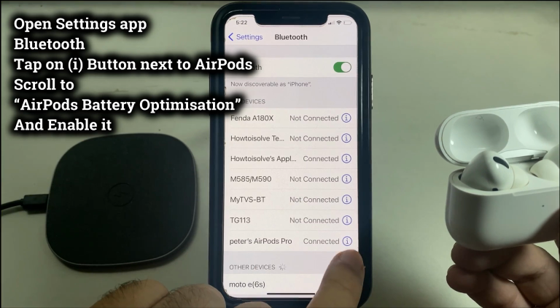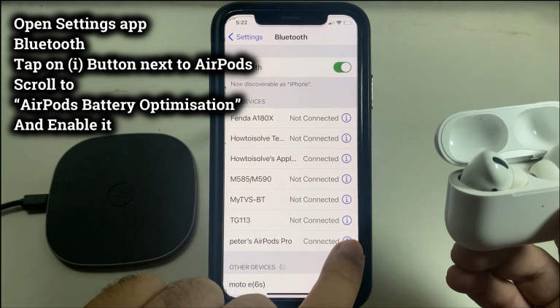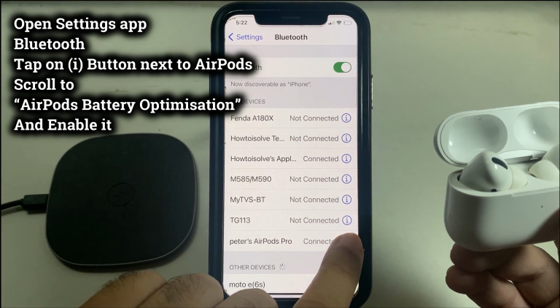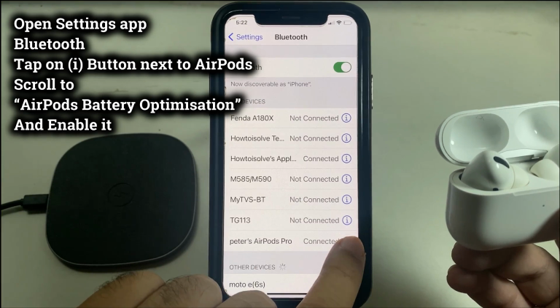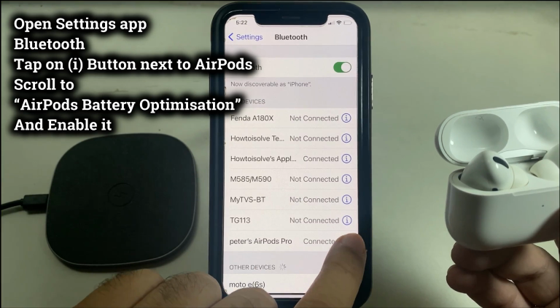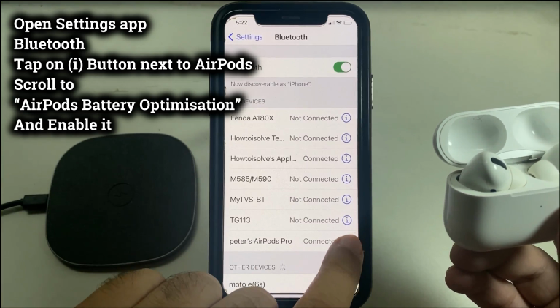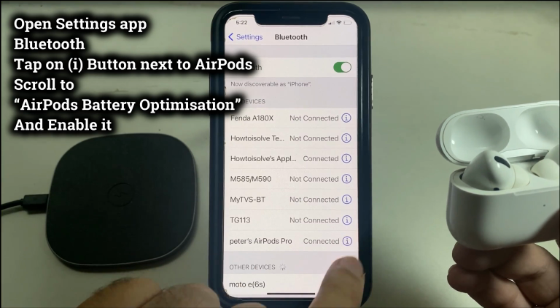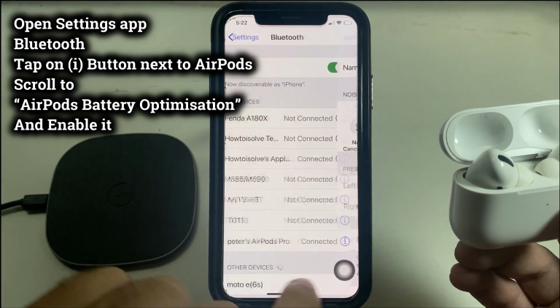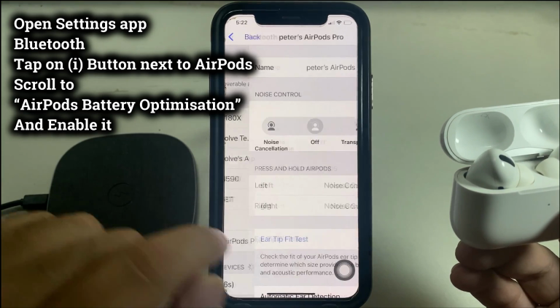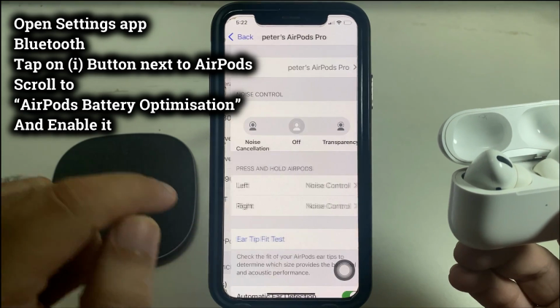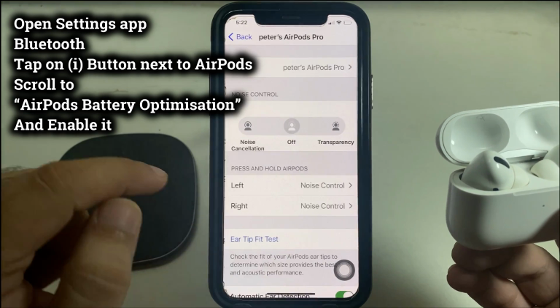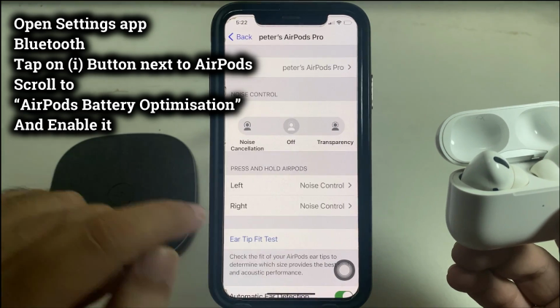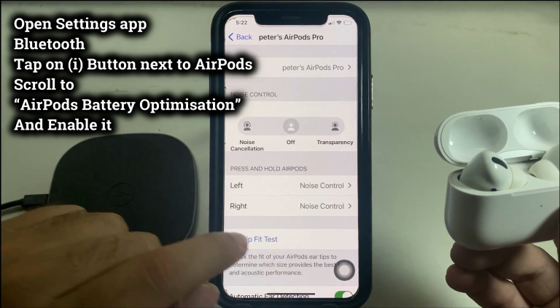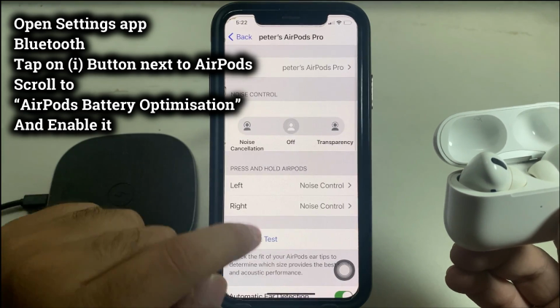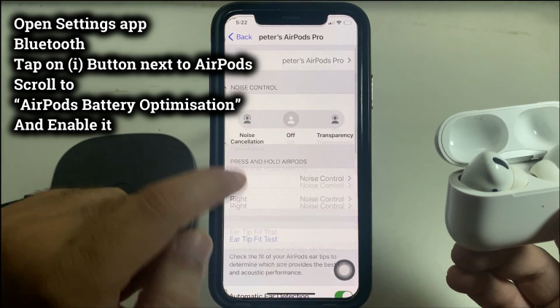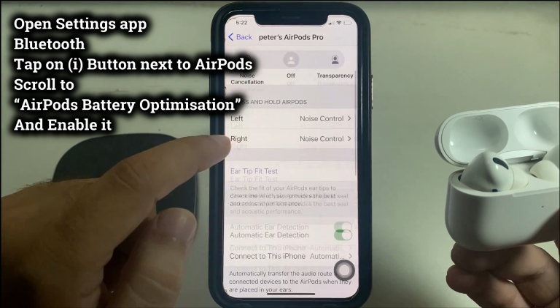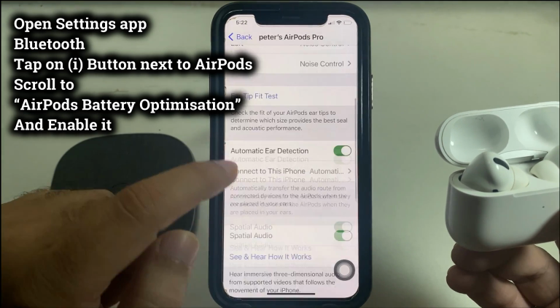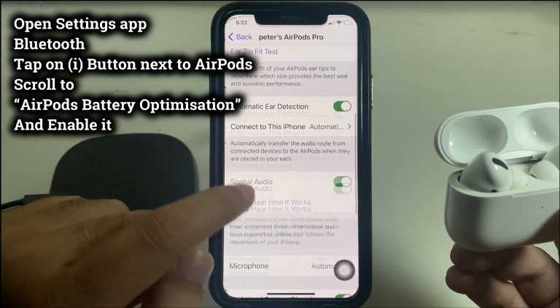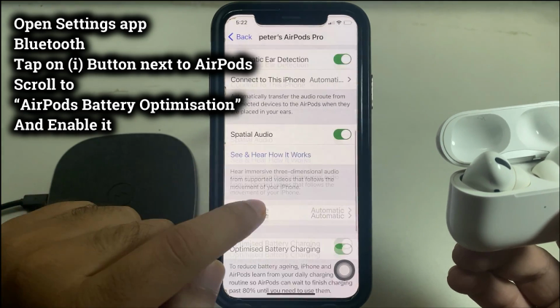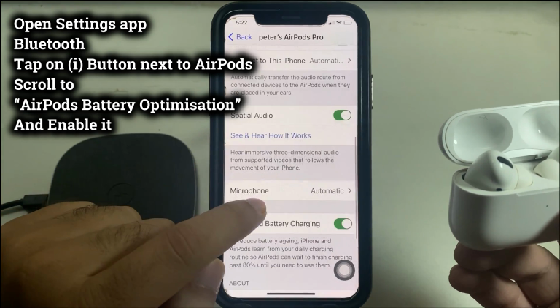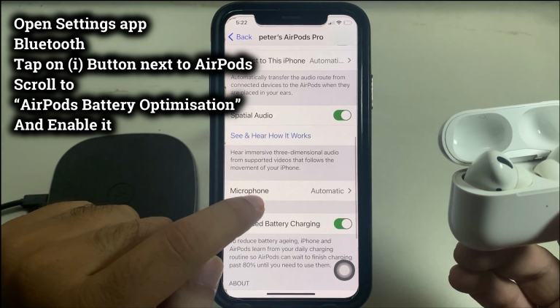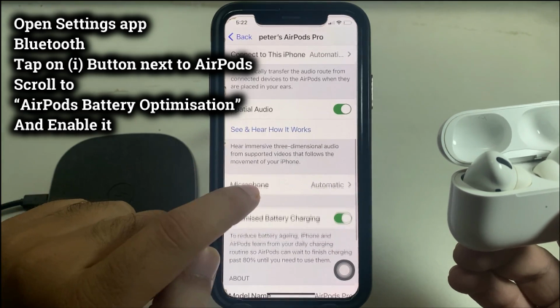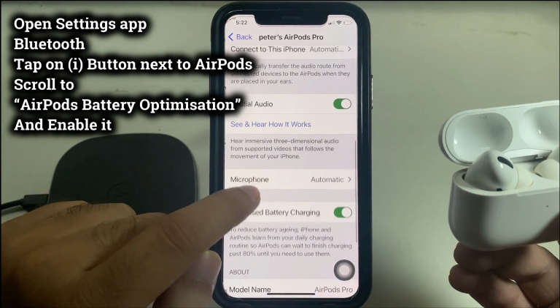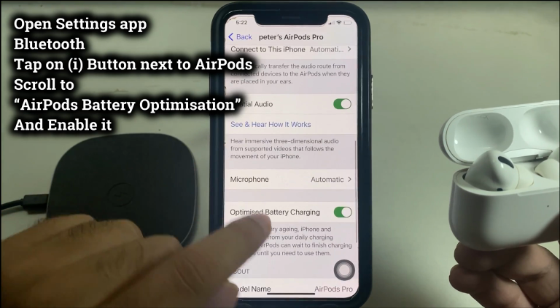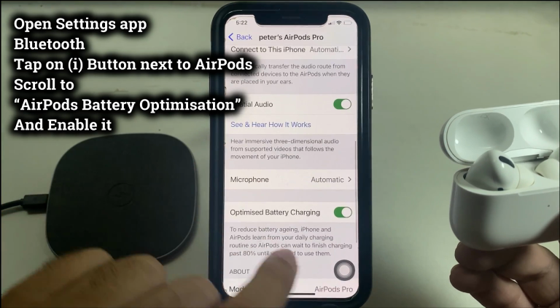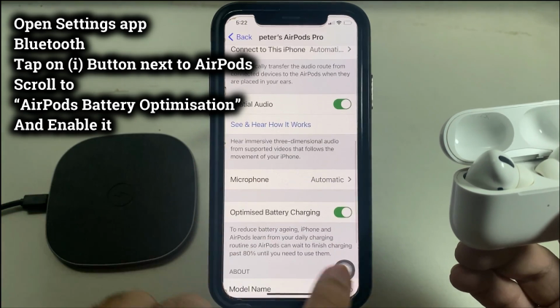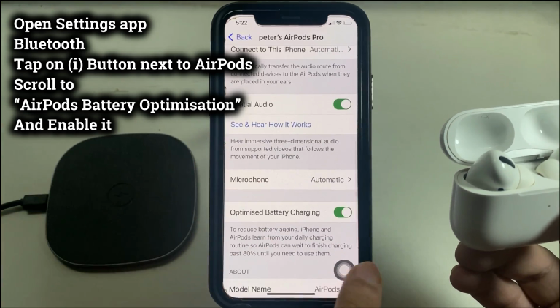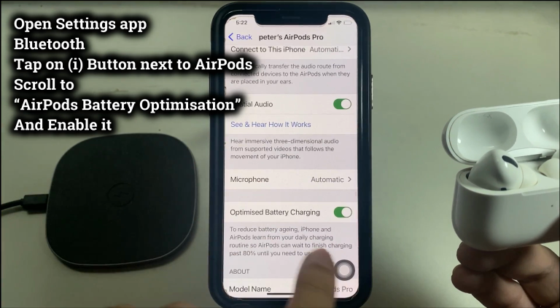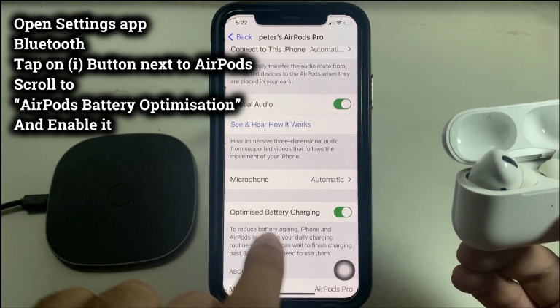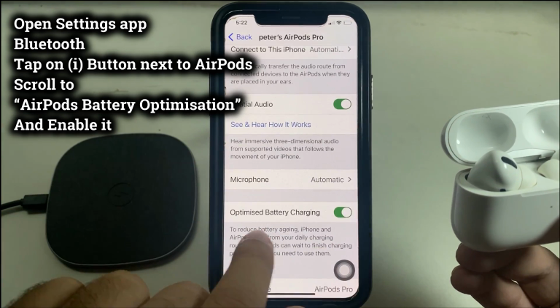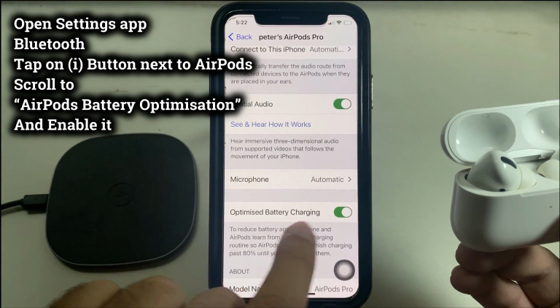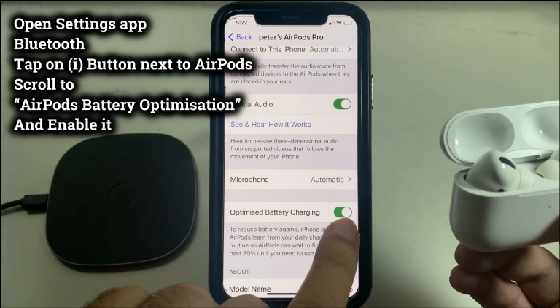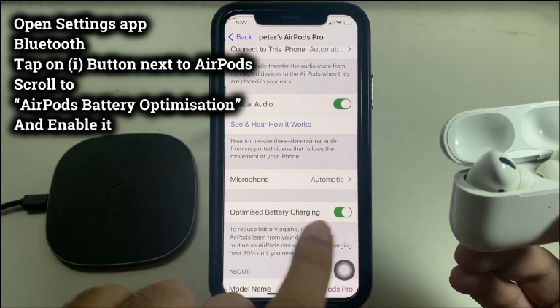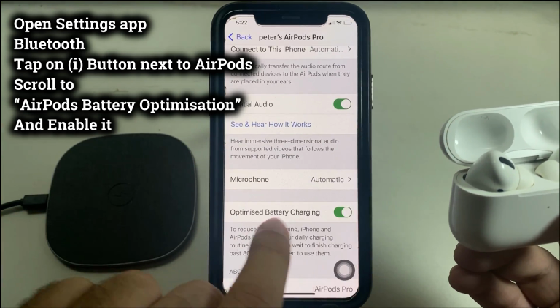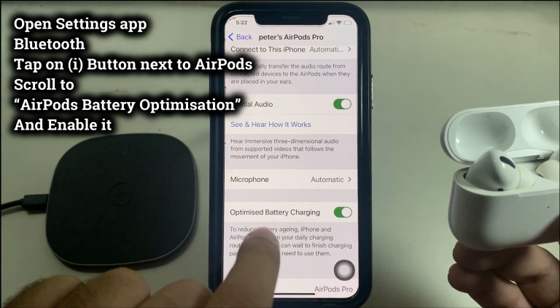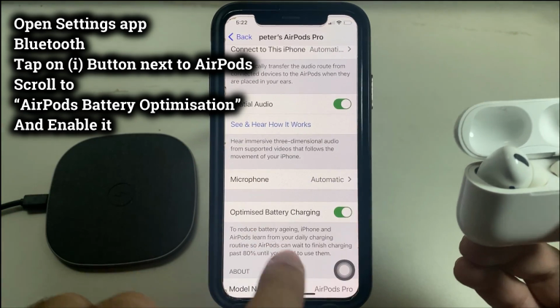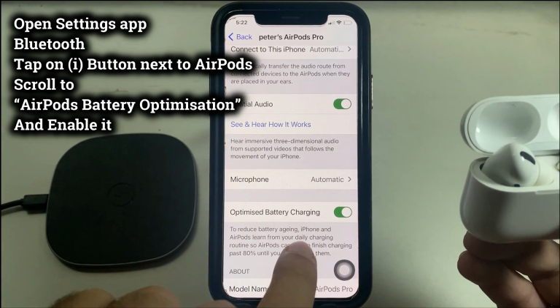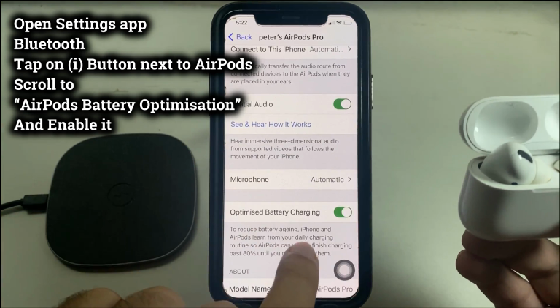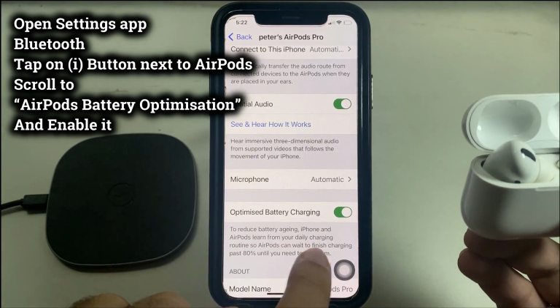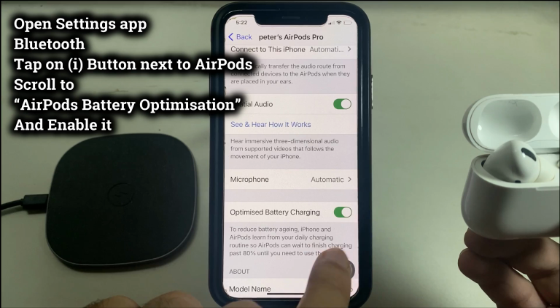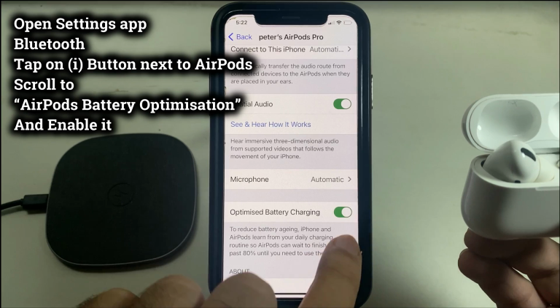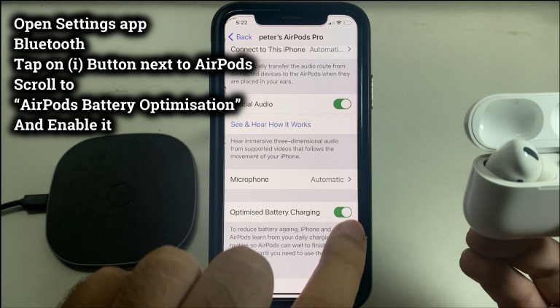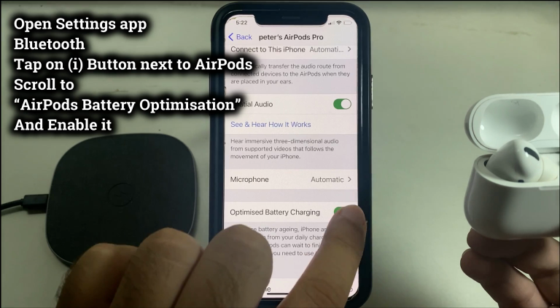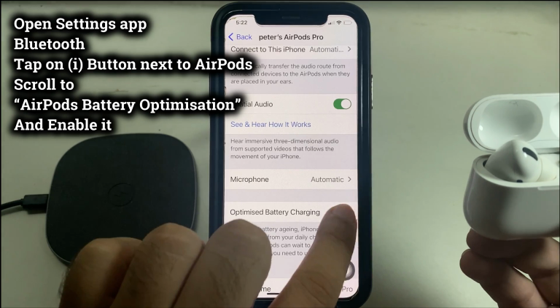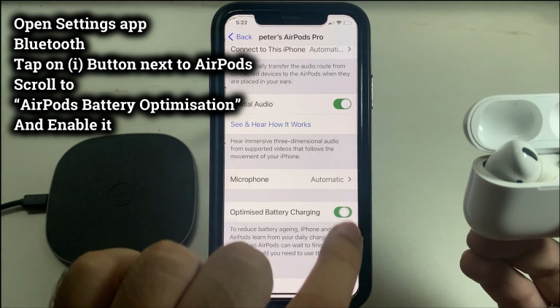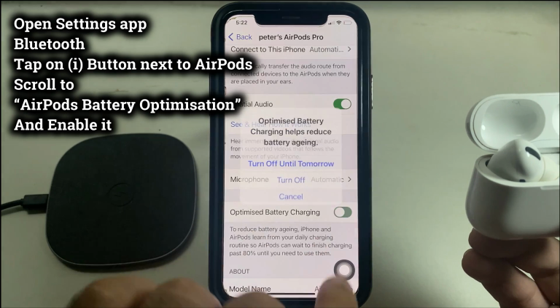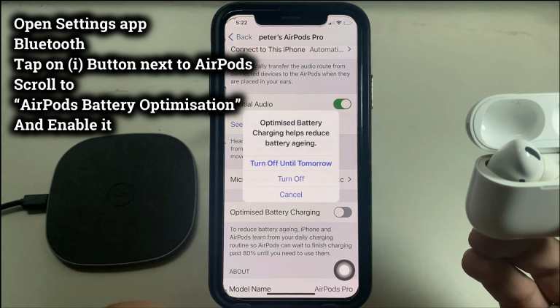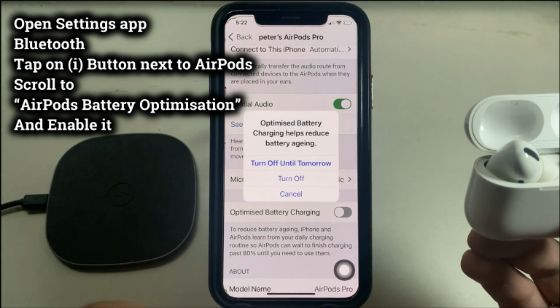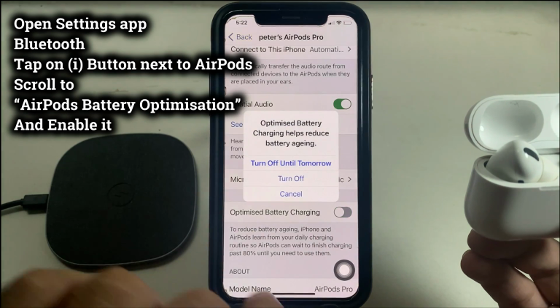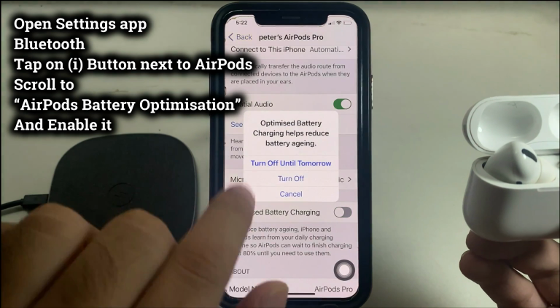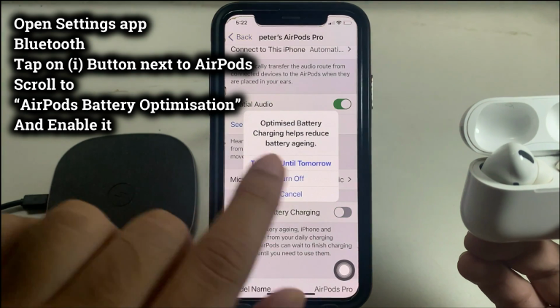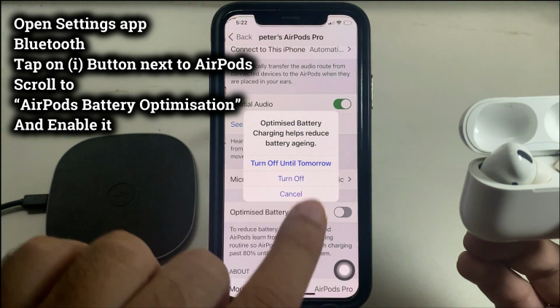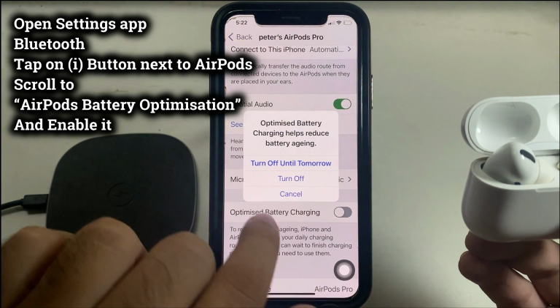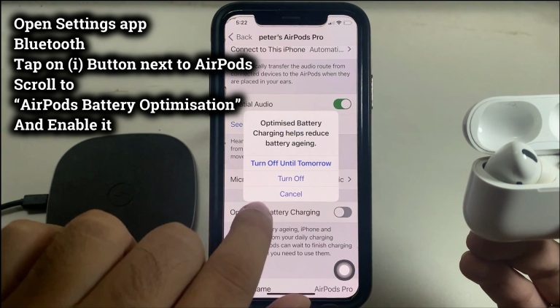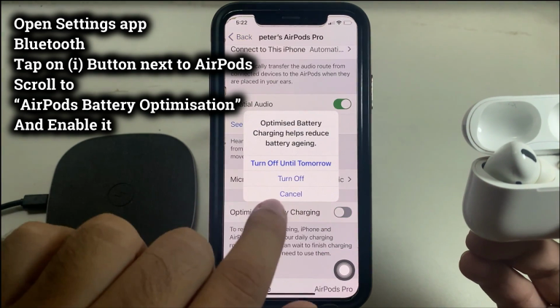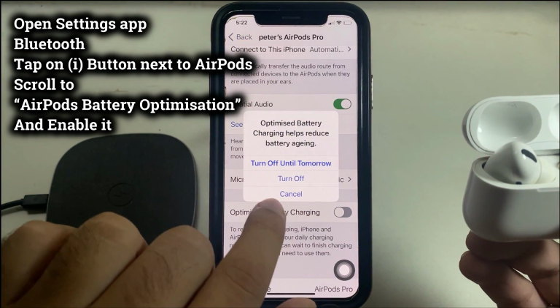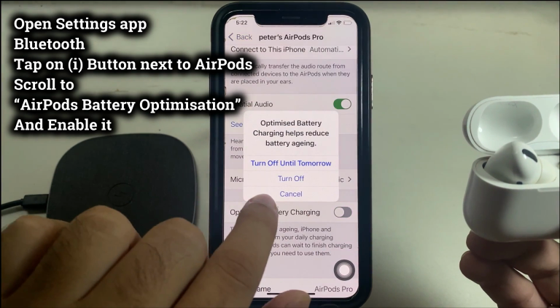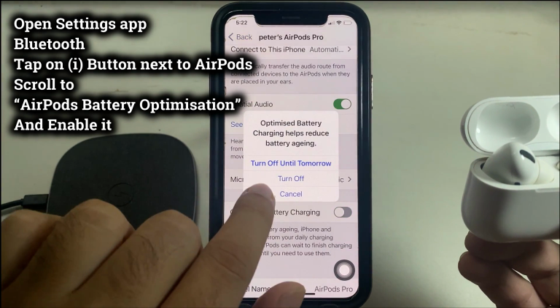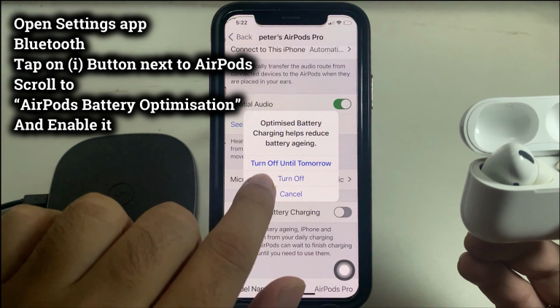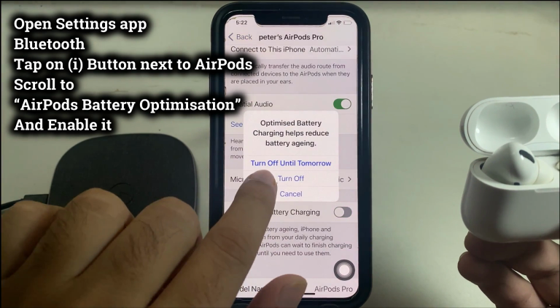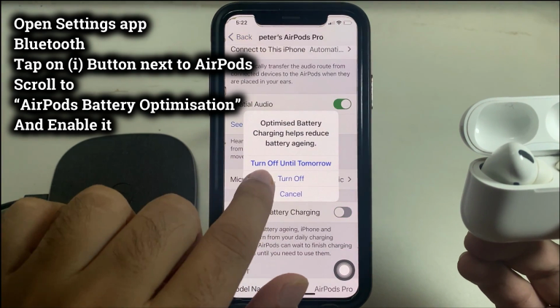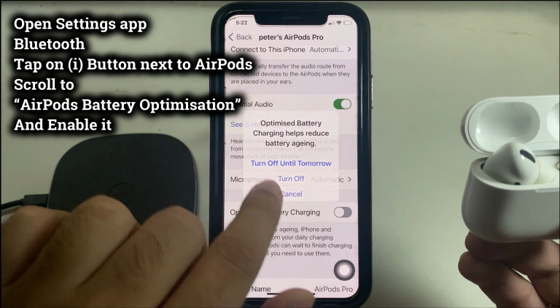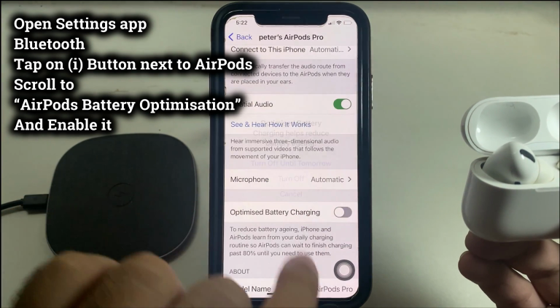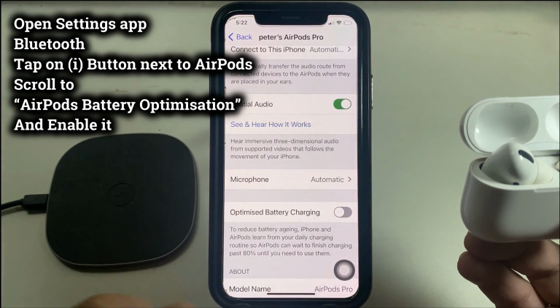Tap on the i button, and there it is — toggle Optimized Battery Charging on. That's pretty much all of it. Enjoy your AirPods.